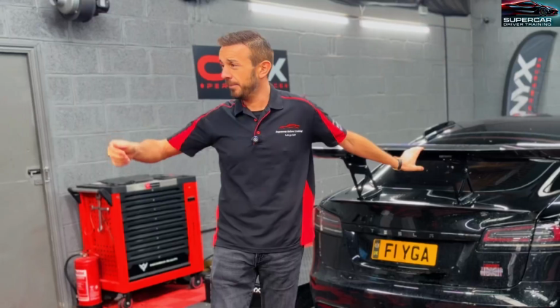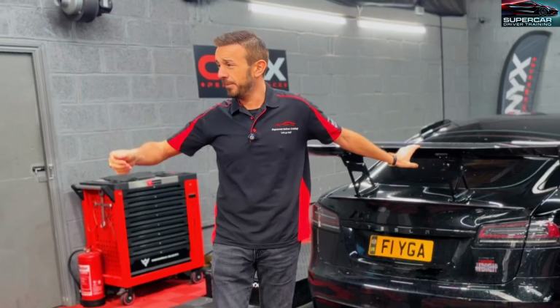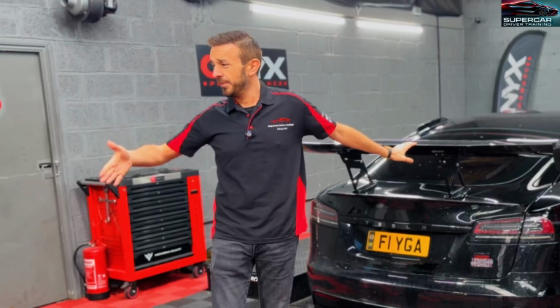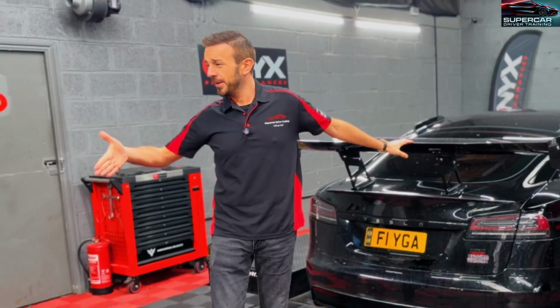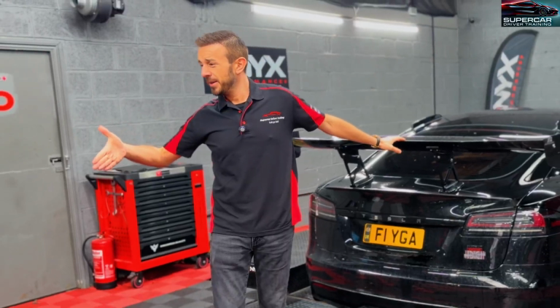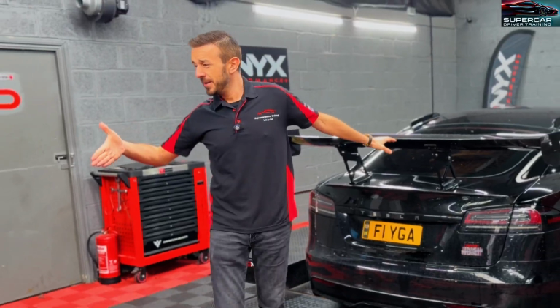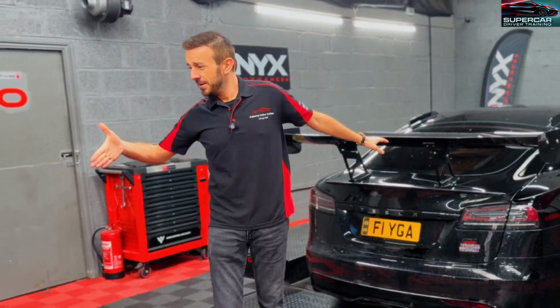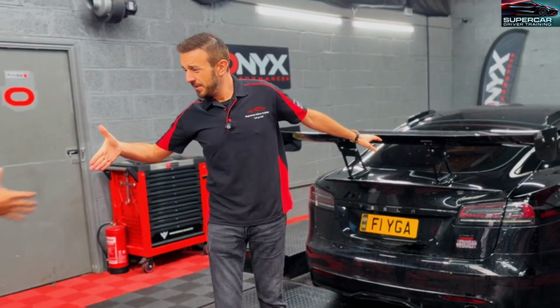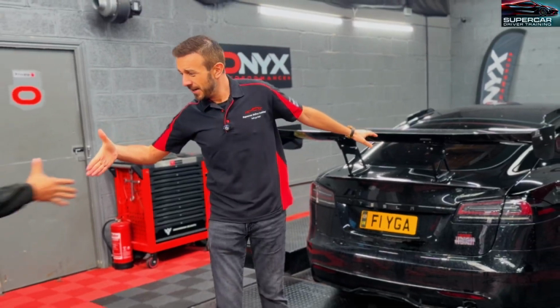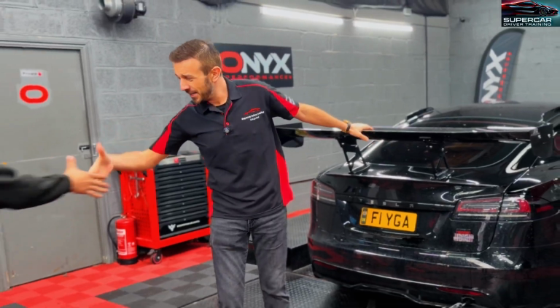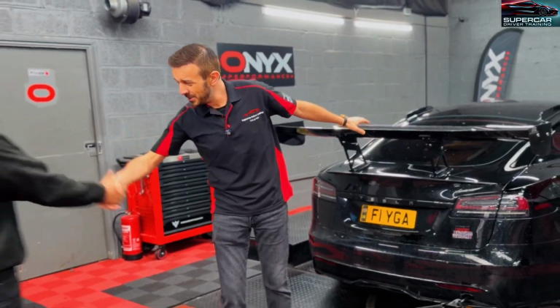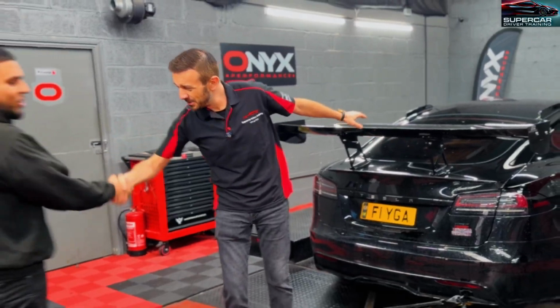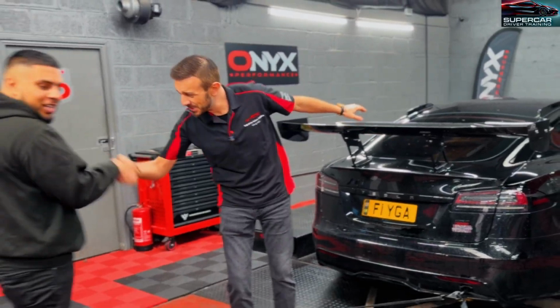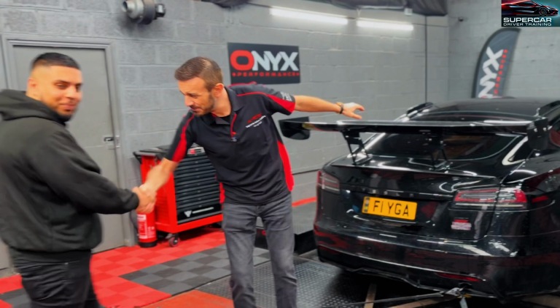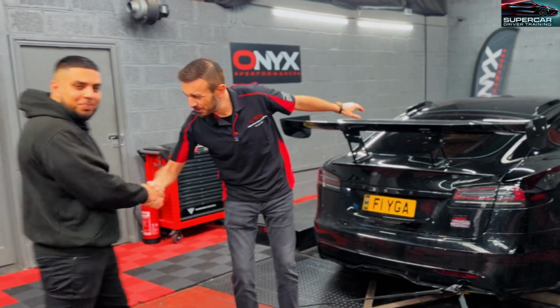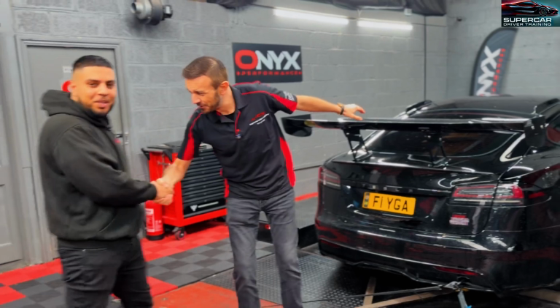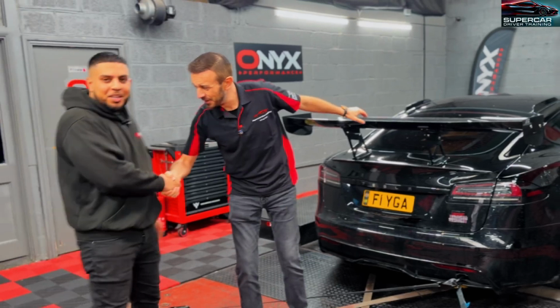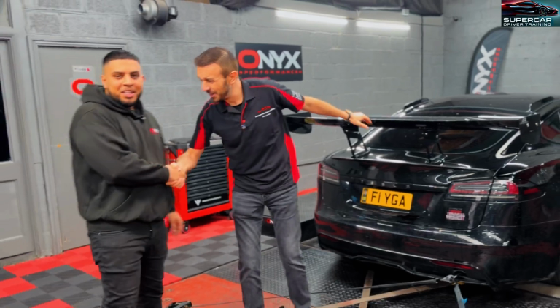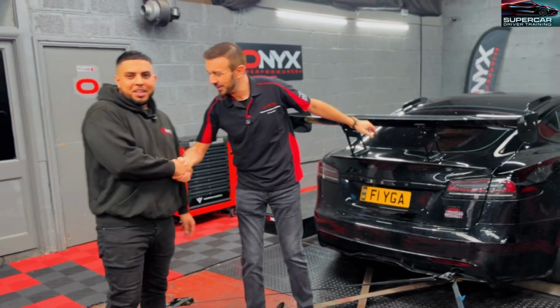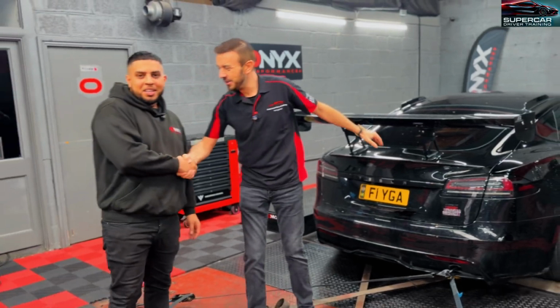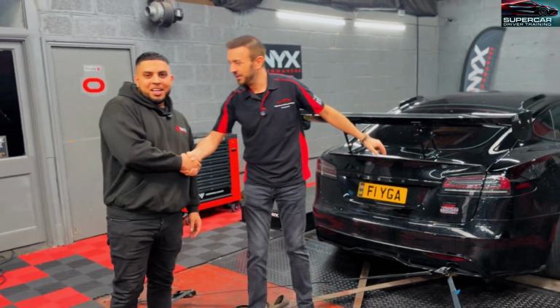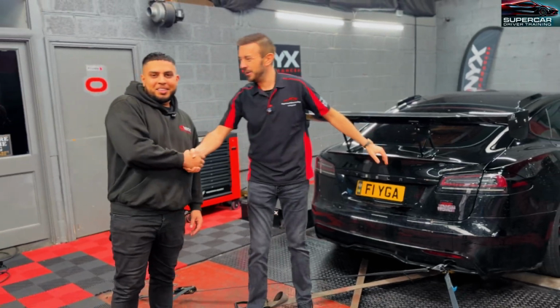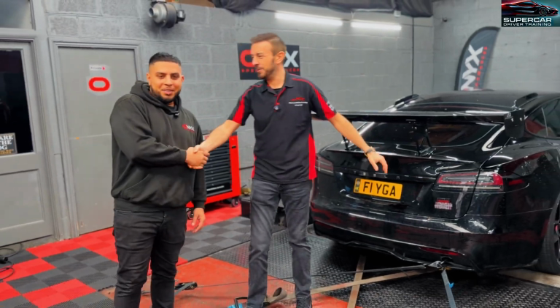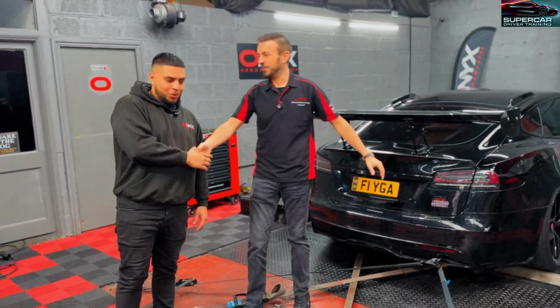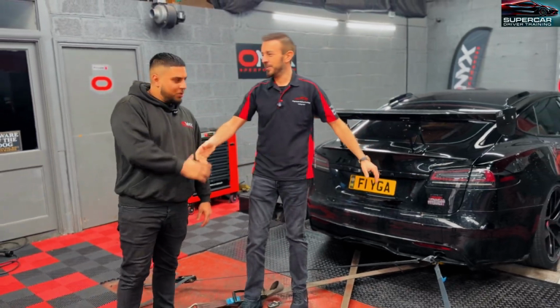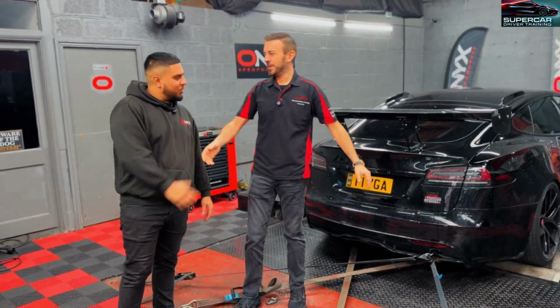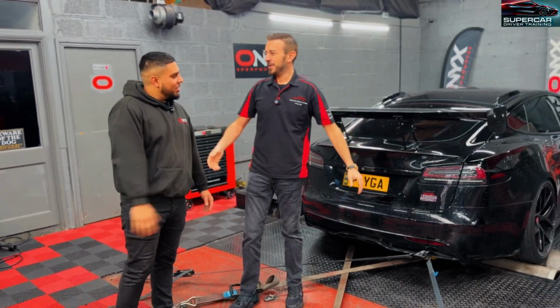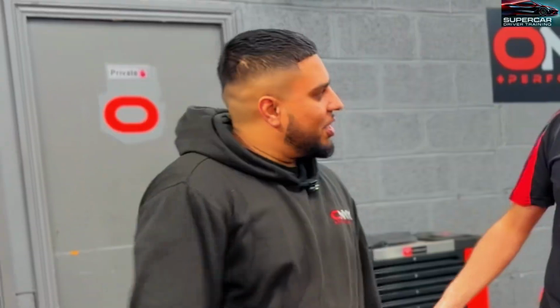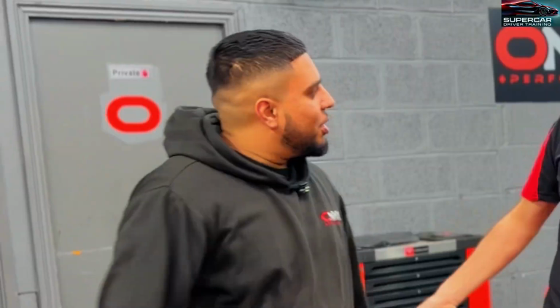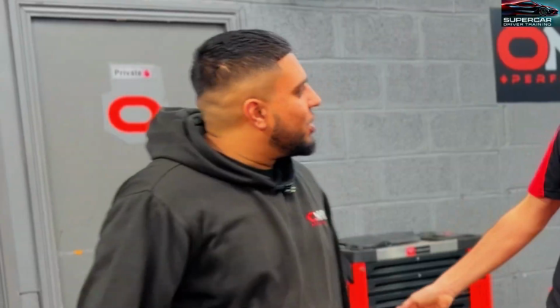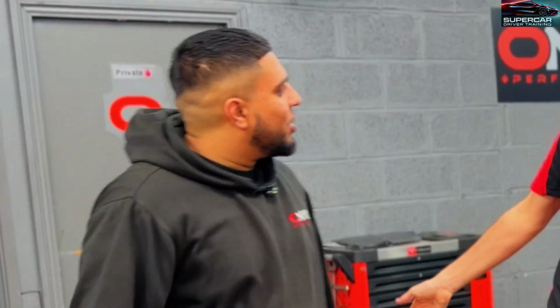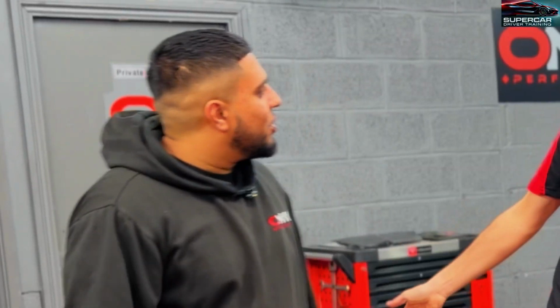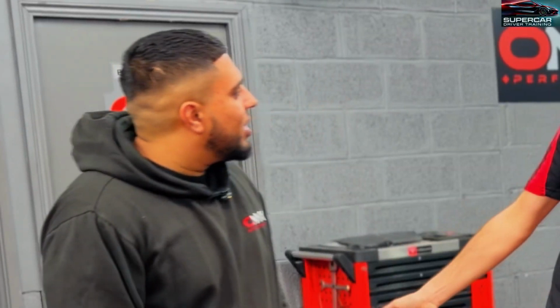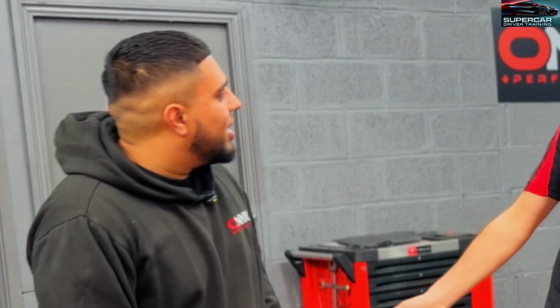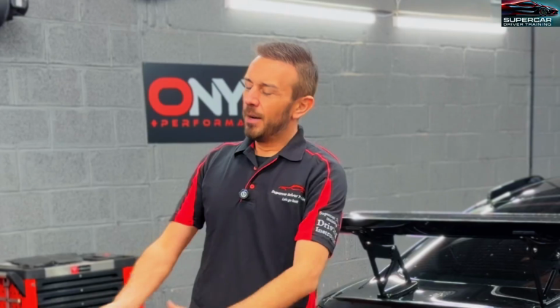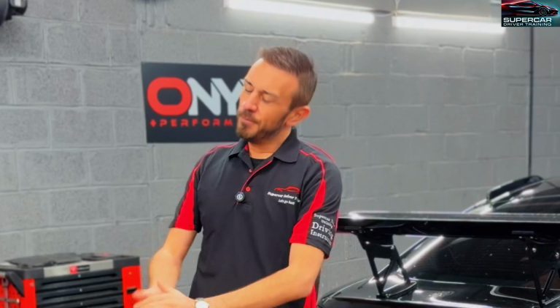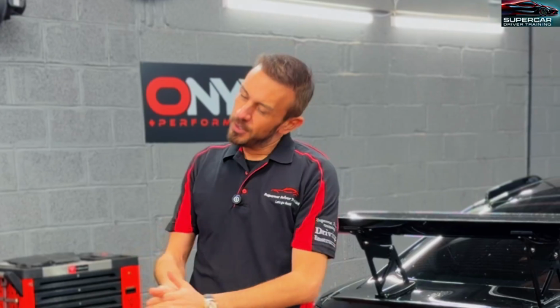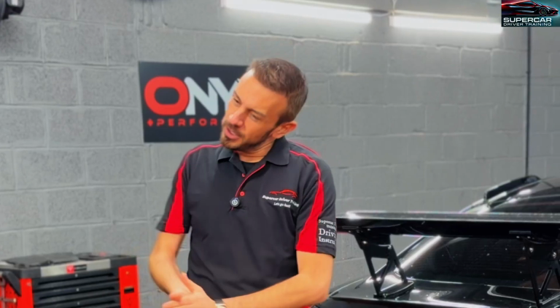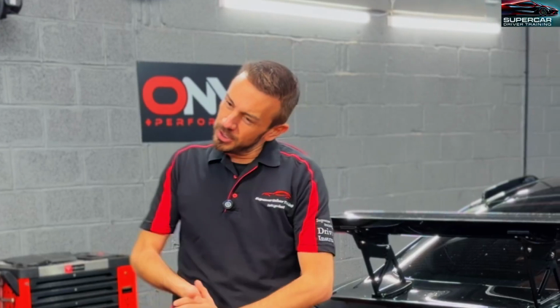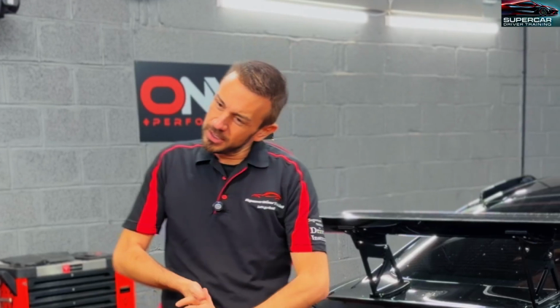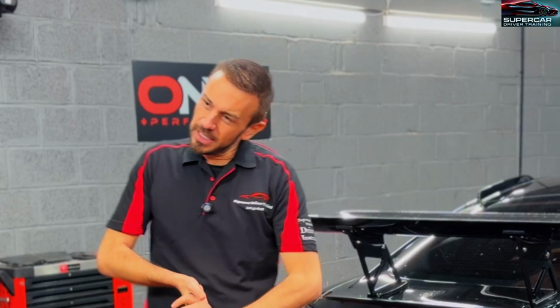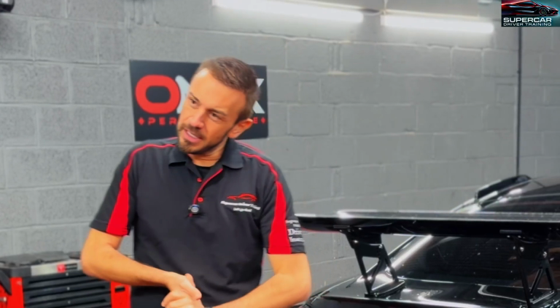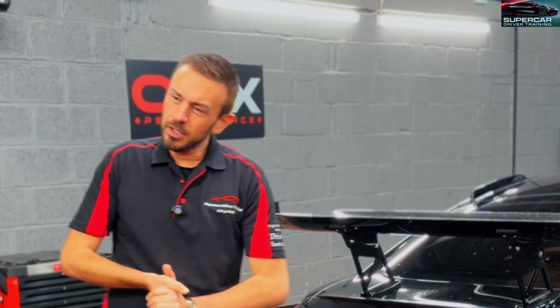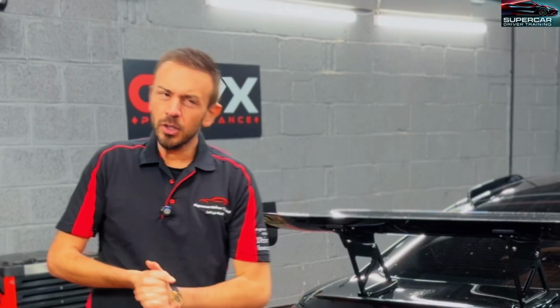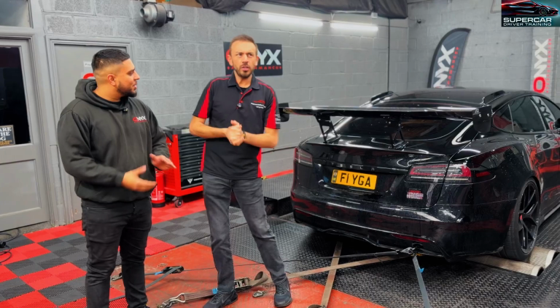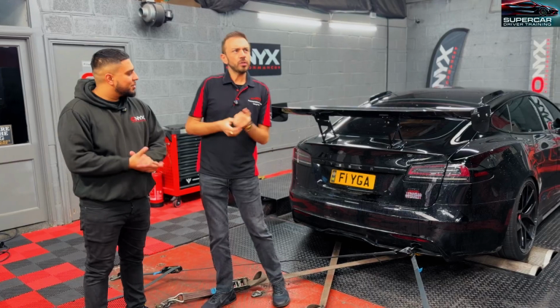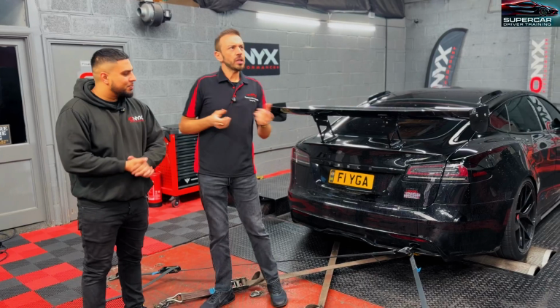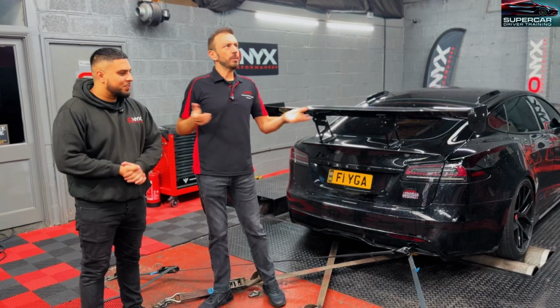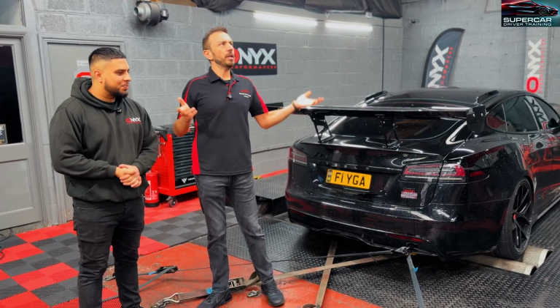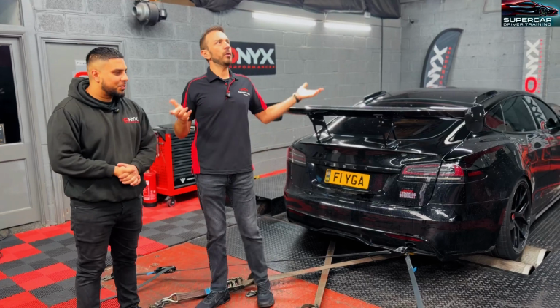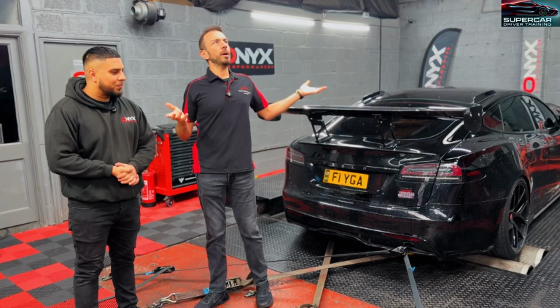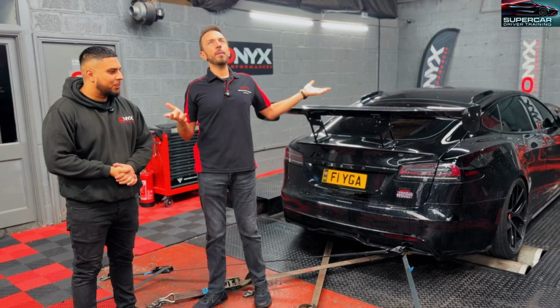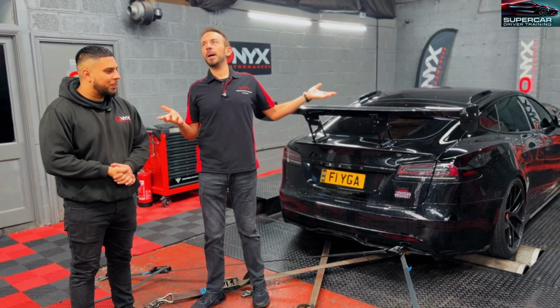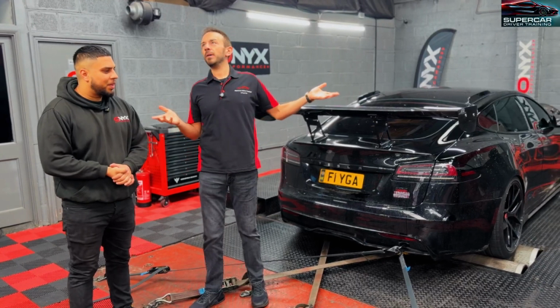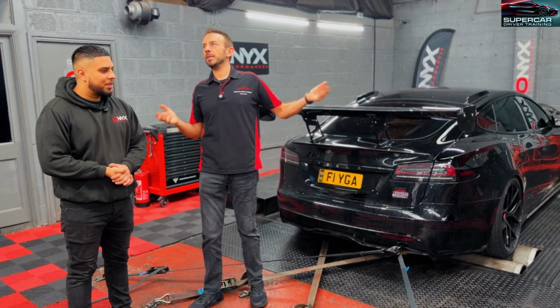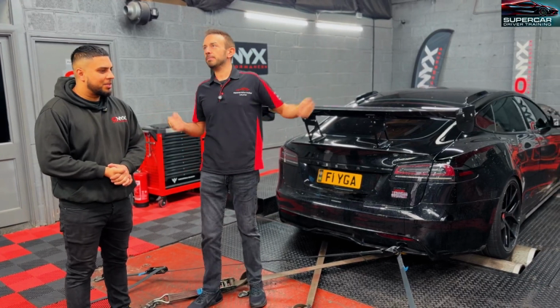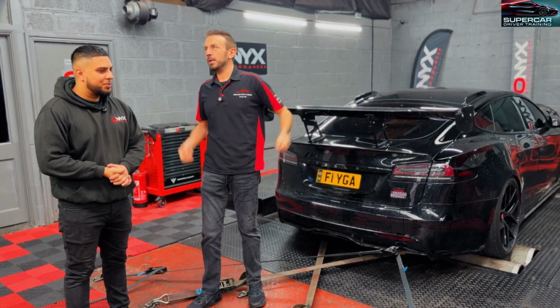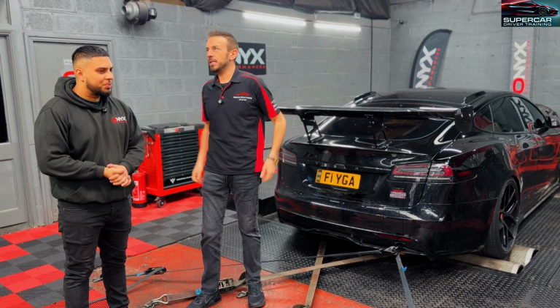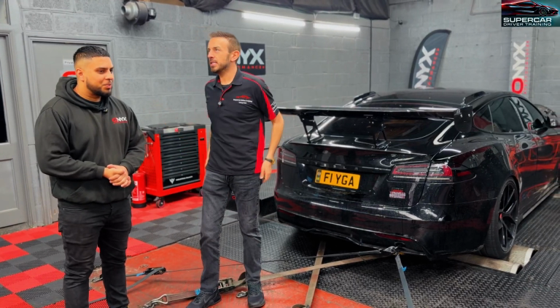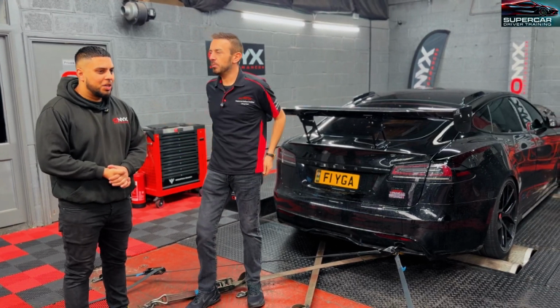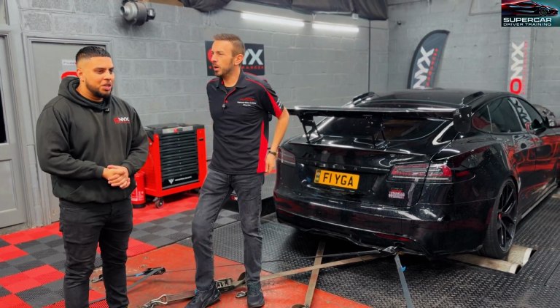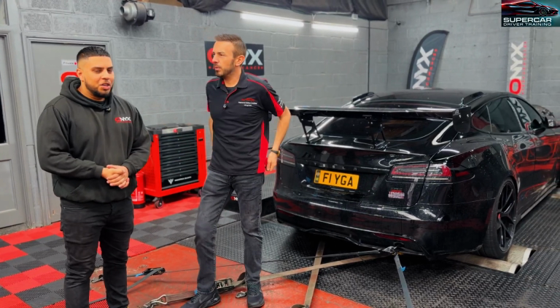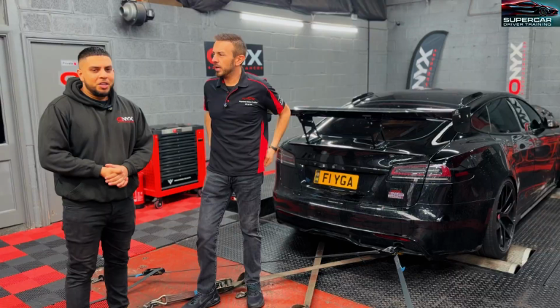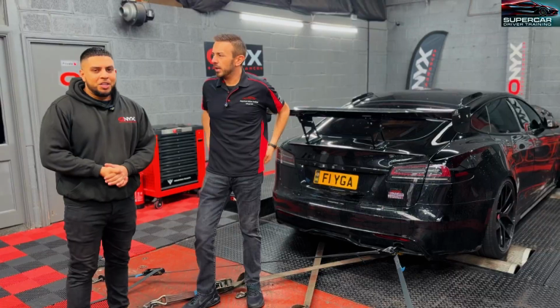Brad, how's it going? How are you doing, Sam my friend? All good, thank you — how are you? I'm very good, thank you. Can you tell me a little bit about this place and where we are?